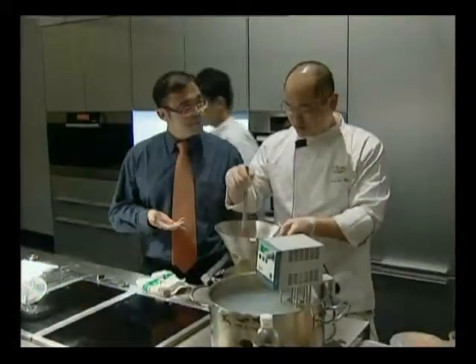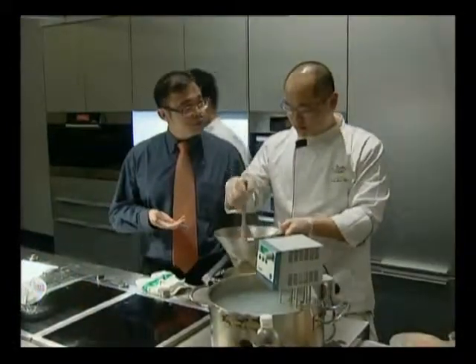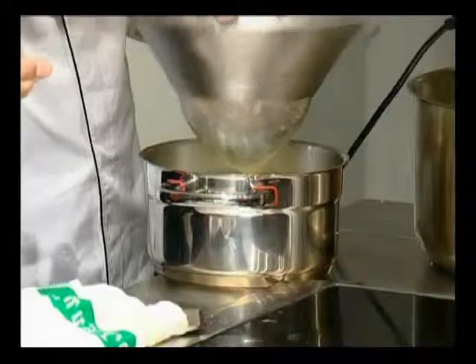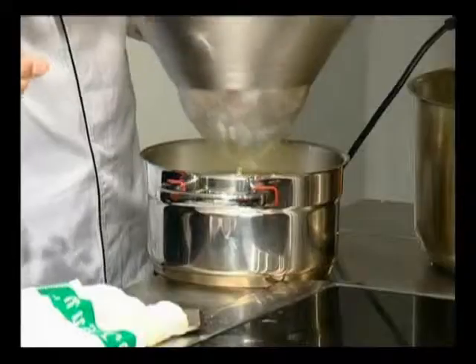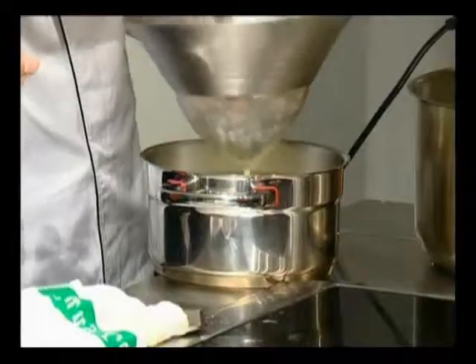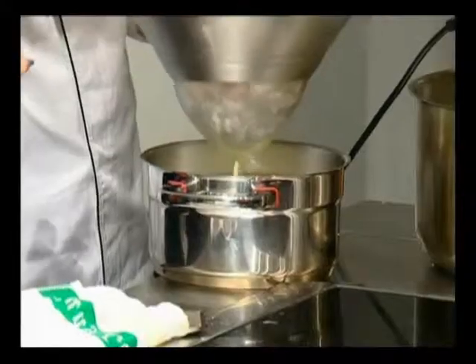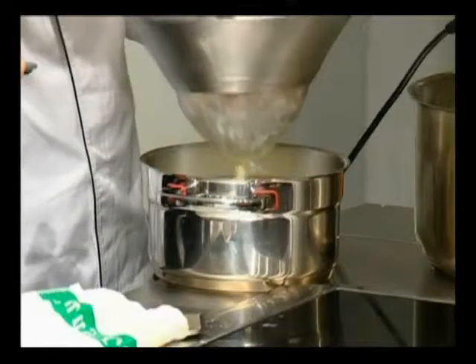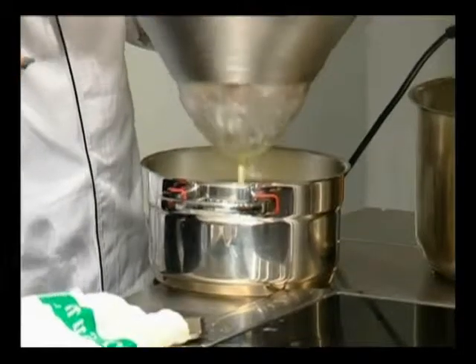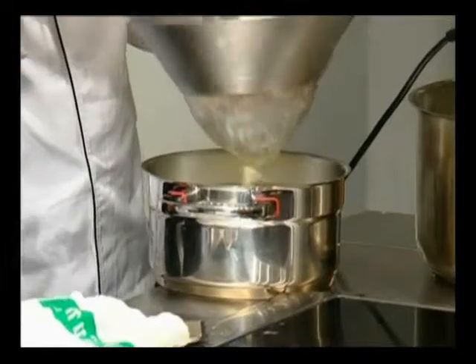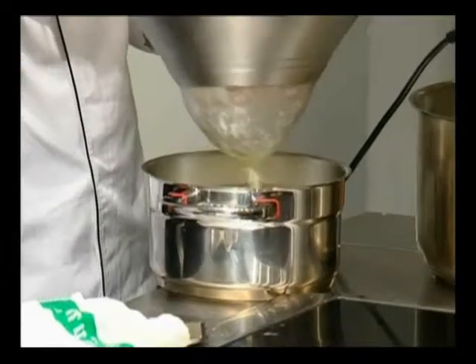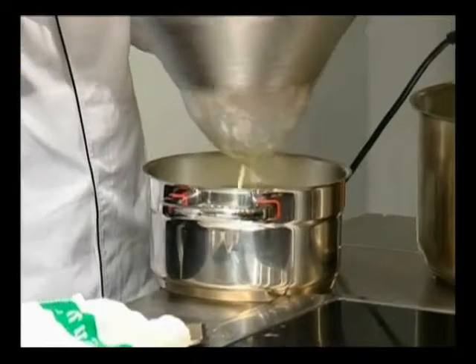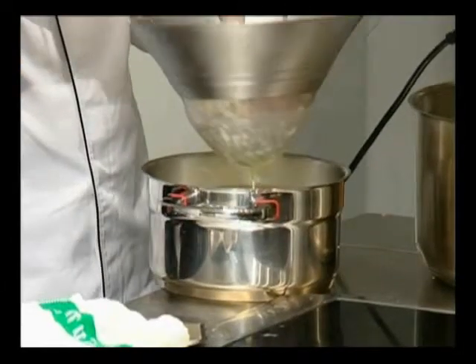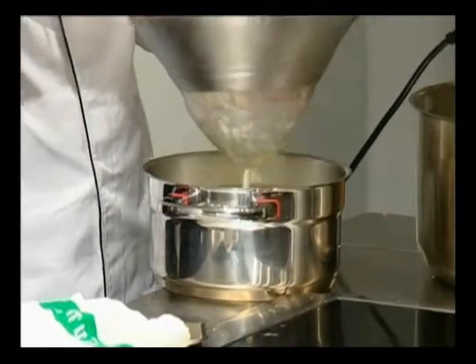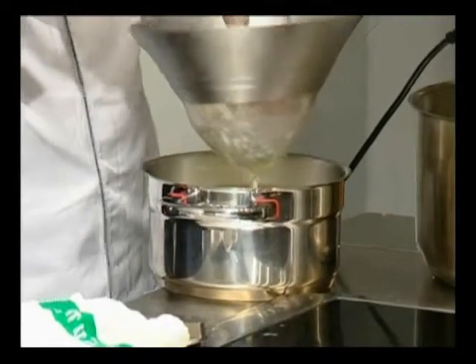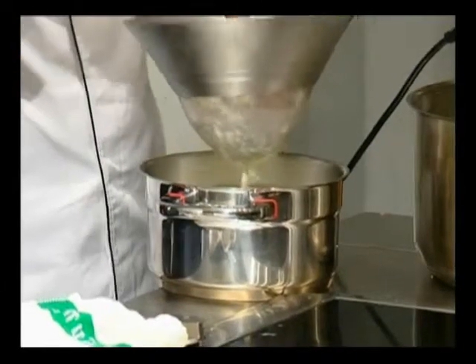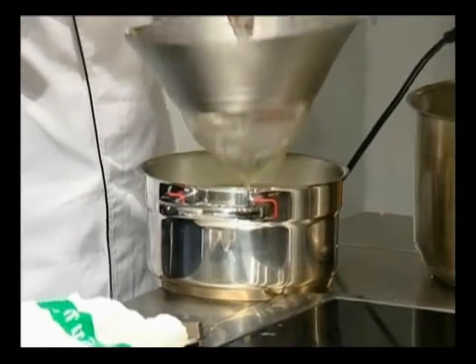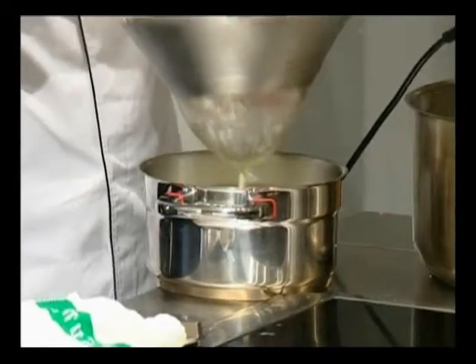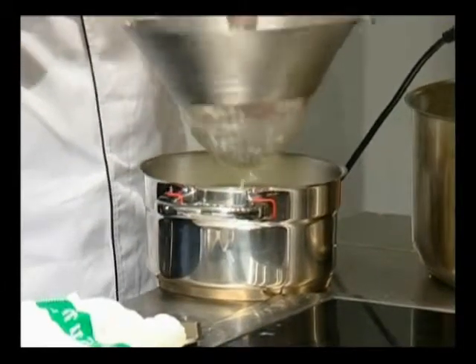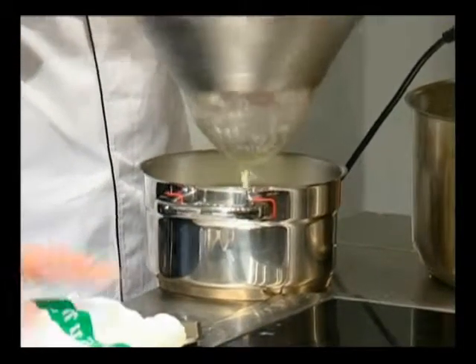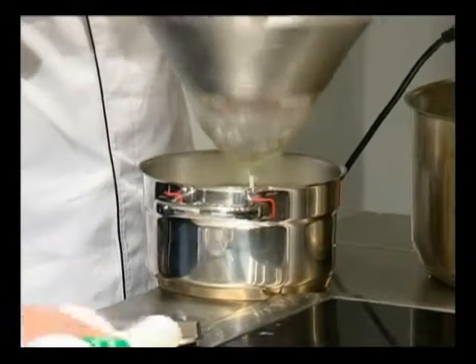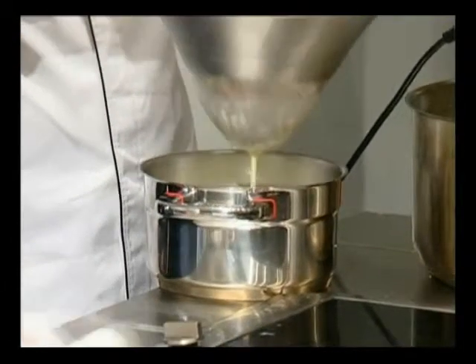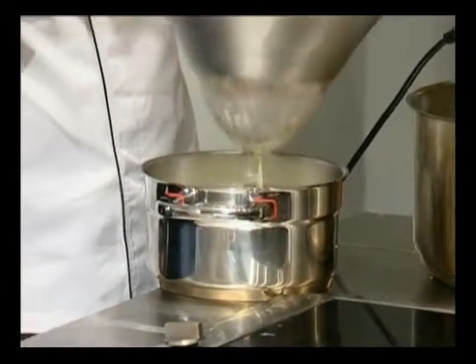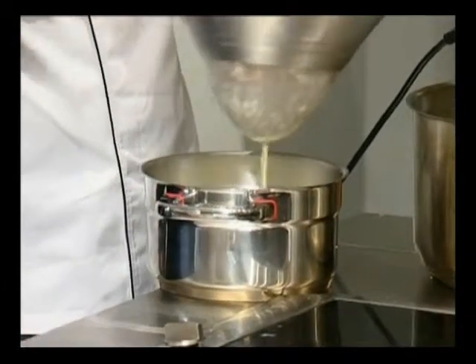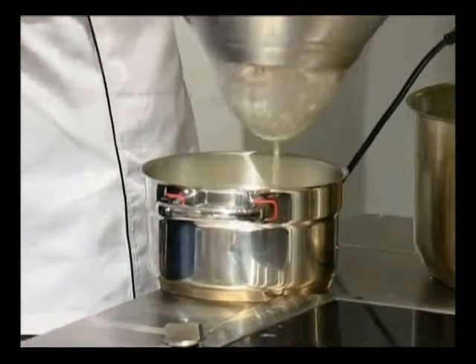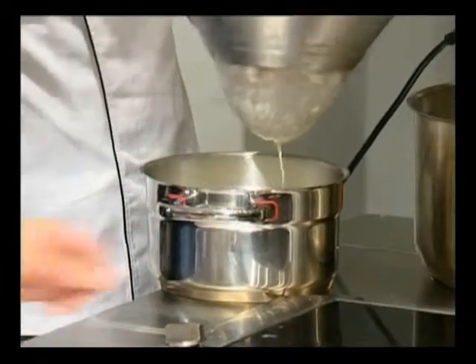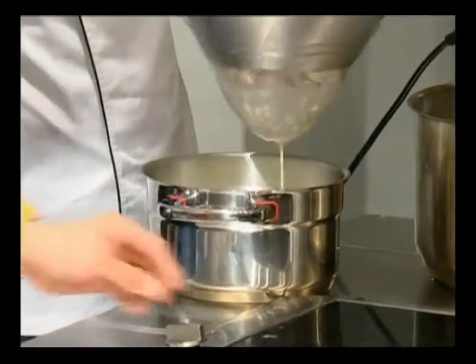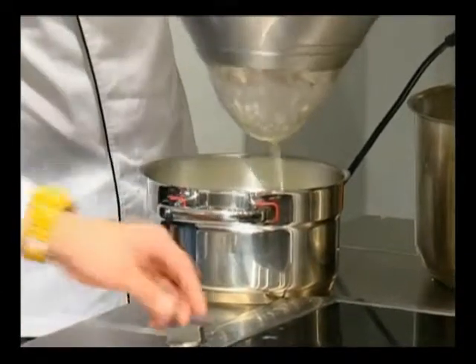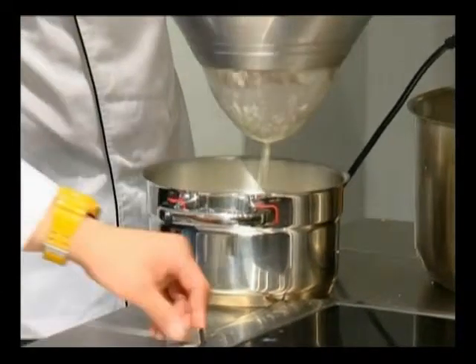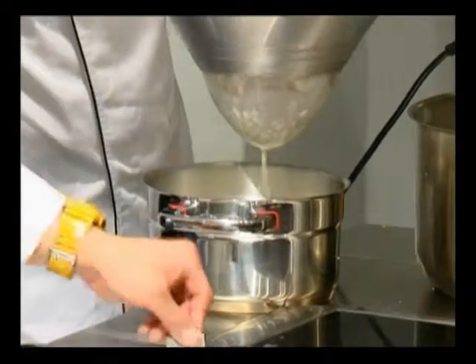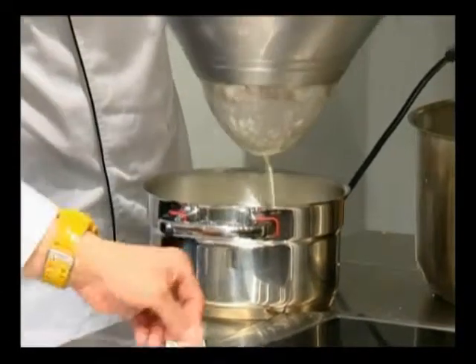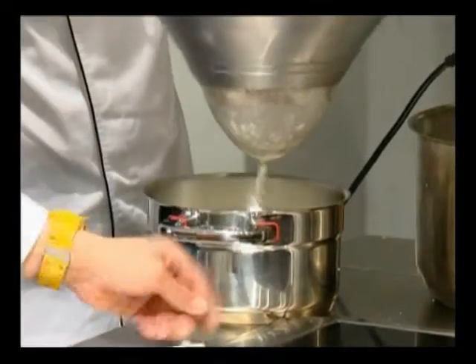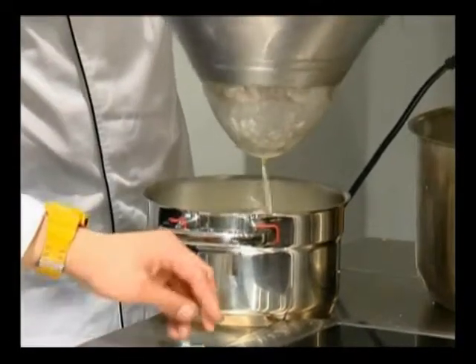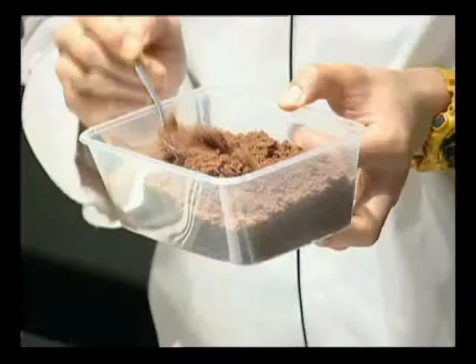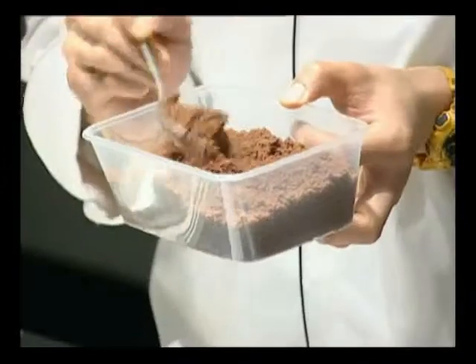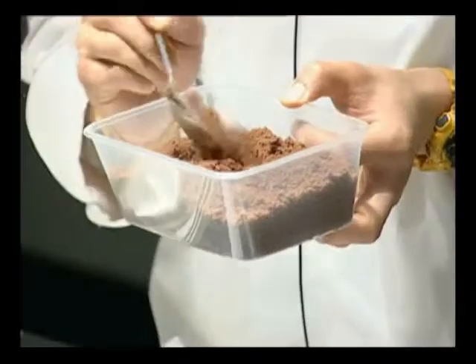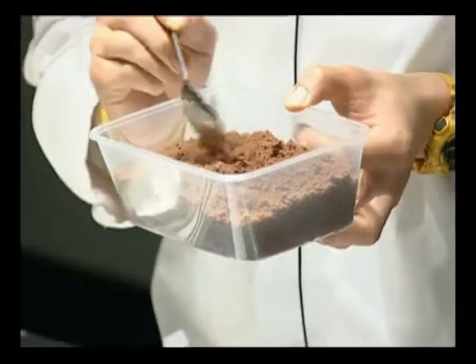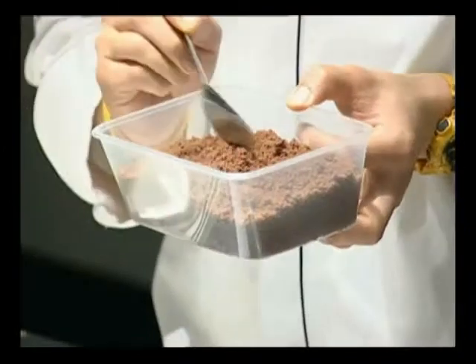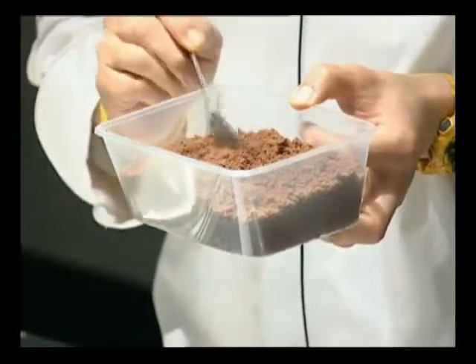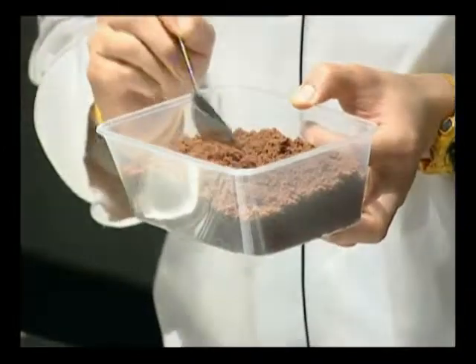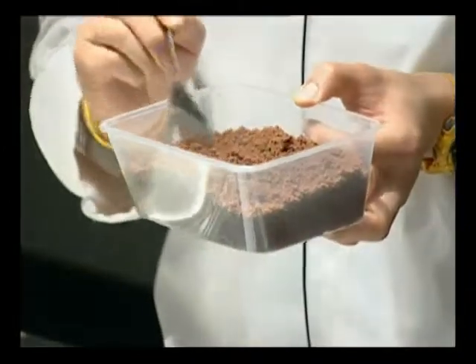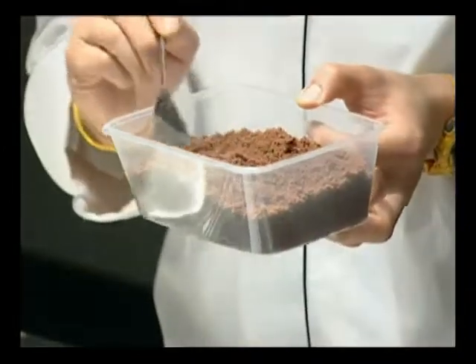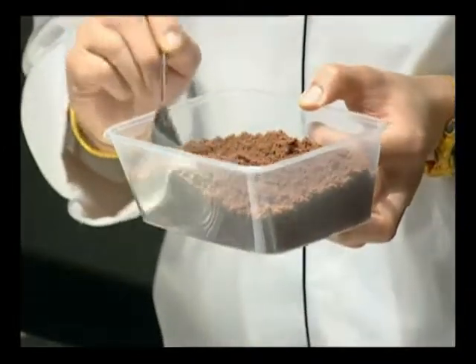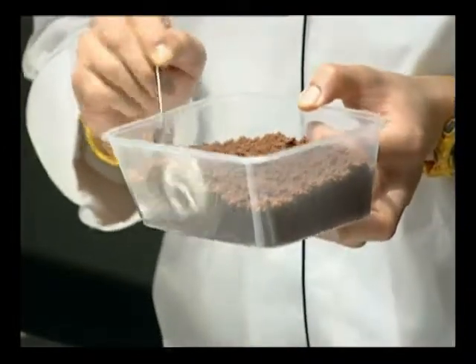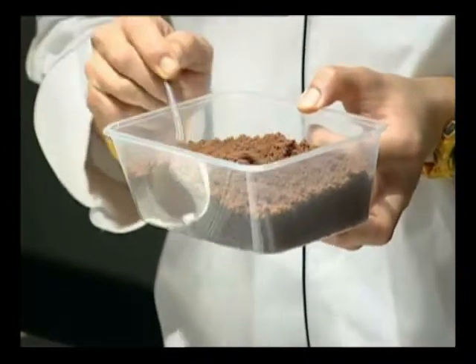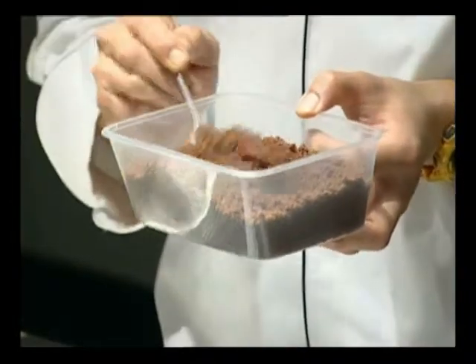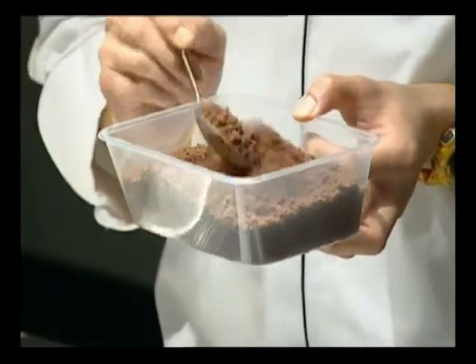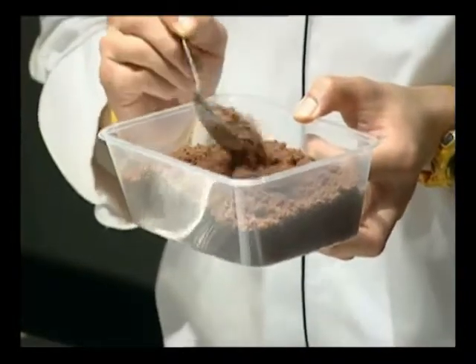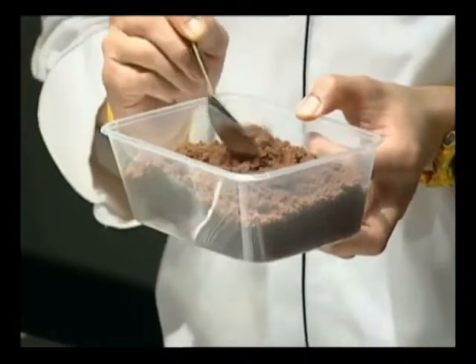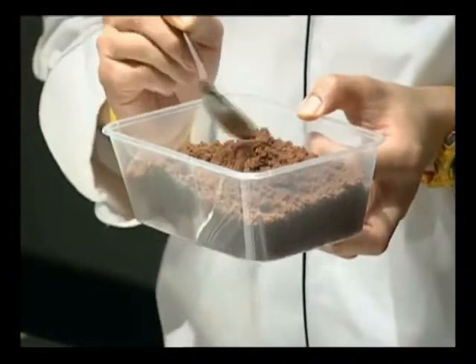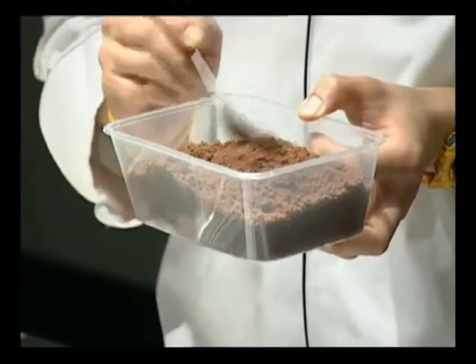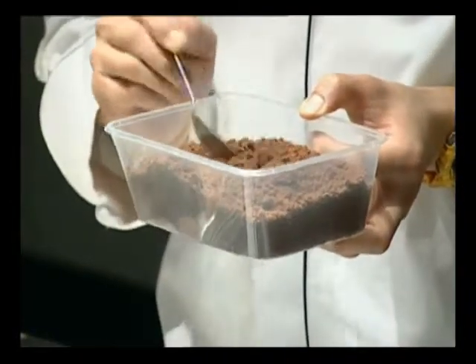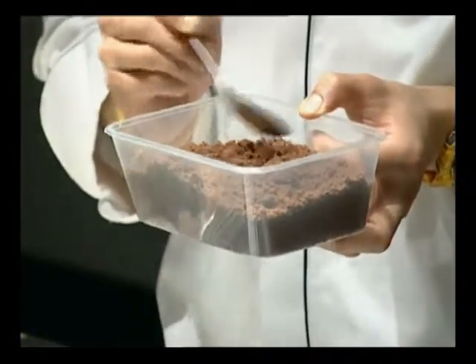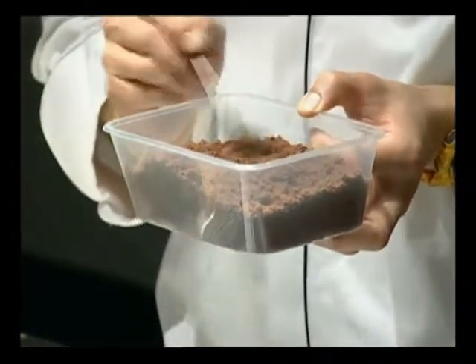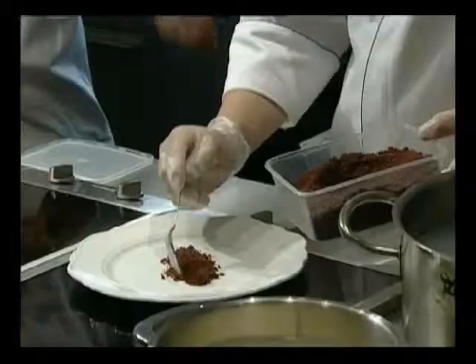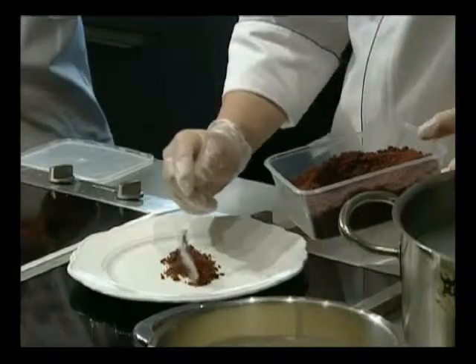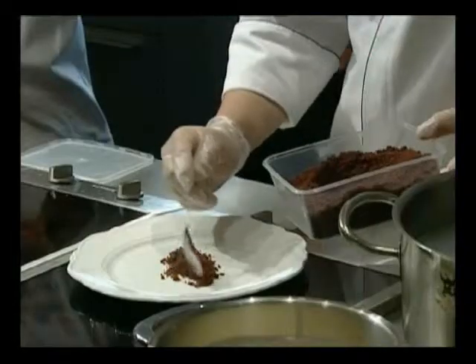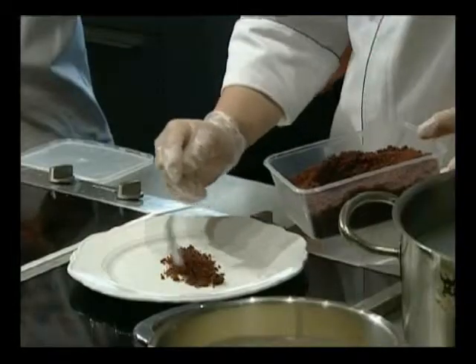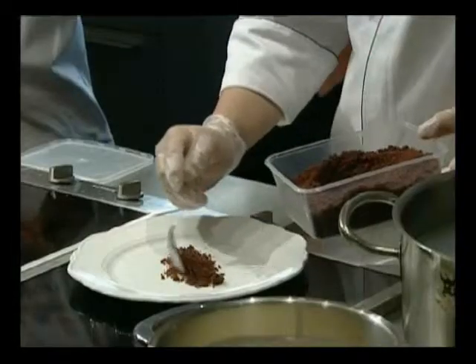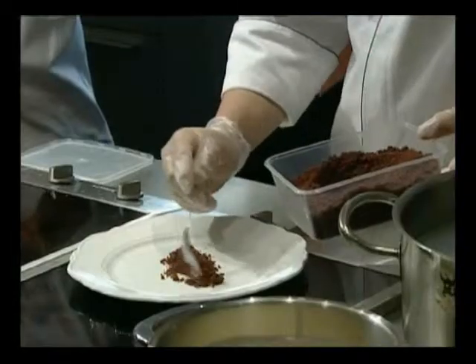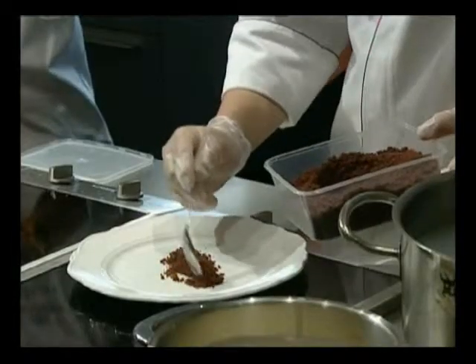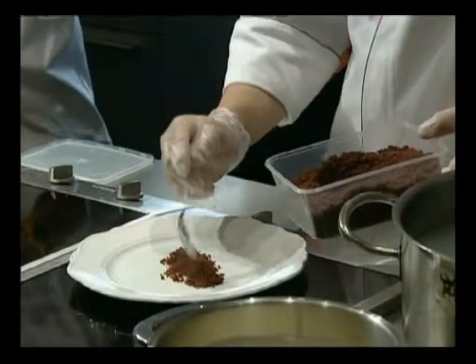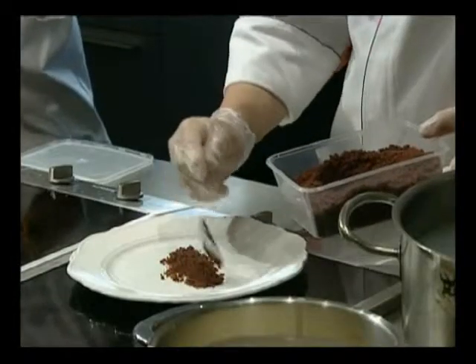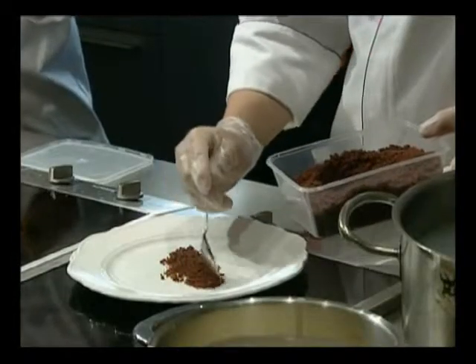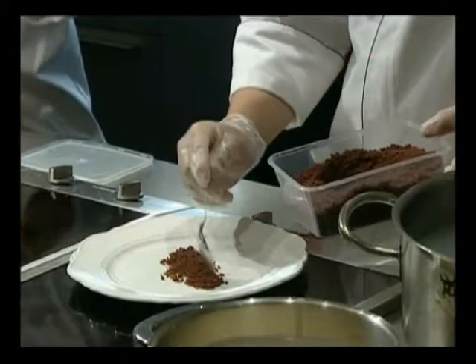We're going to have to plate the dessert finally. So it's a chocolate pound cake that has just been crumbled into fine chocolate crumbs.